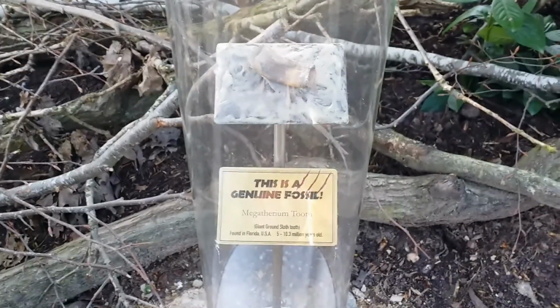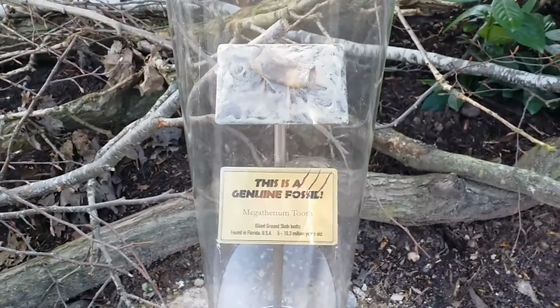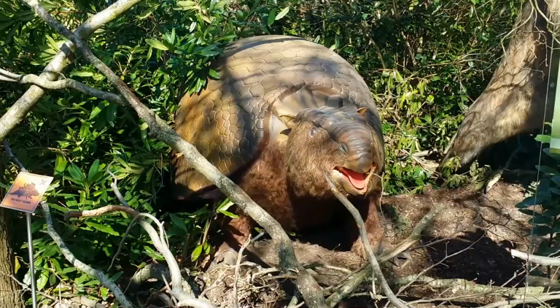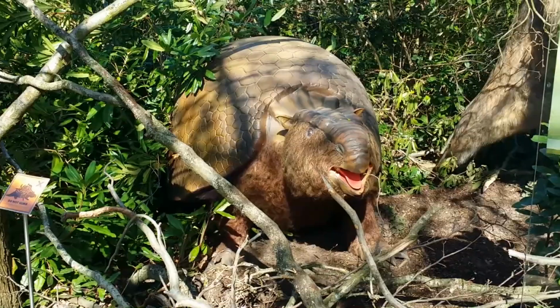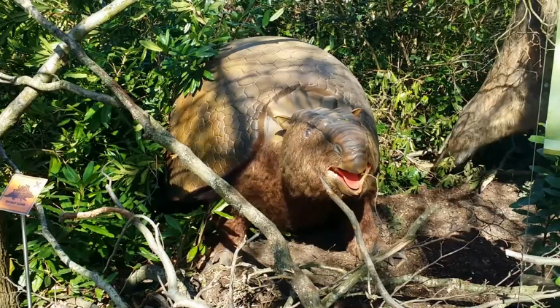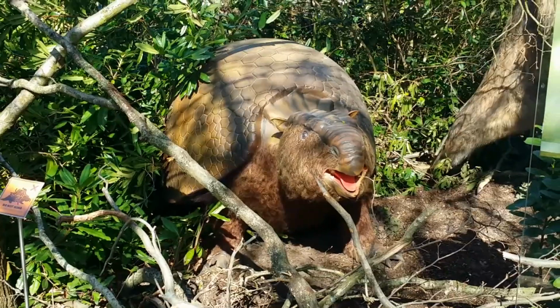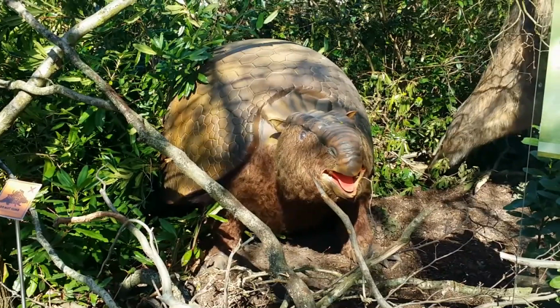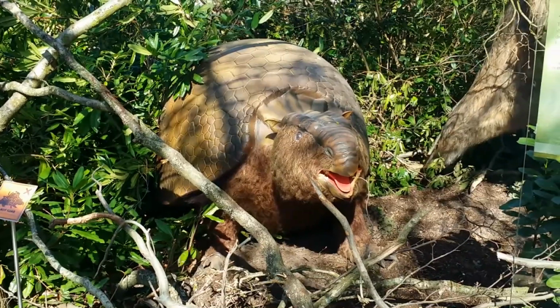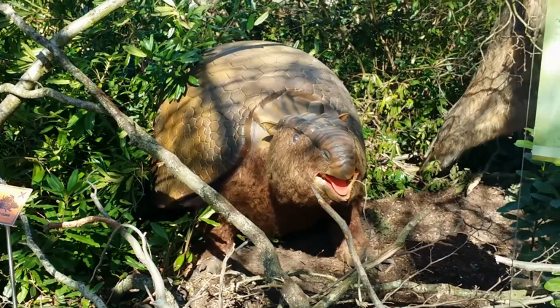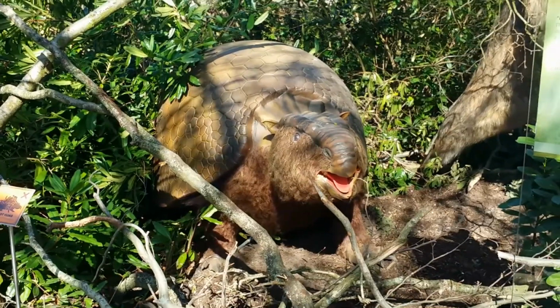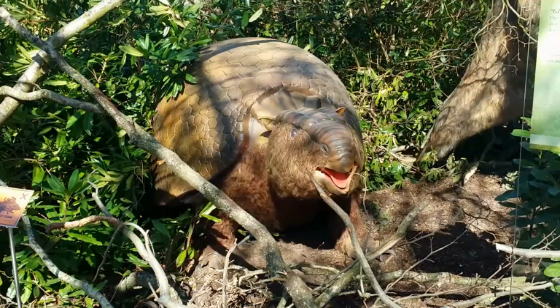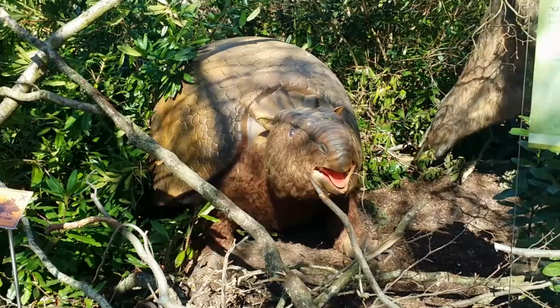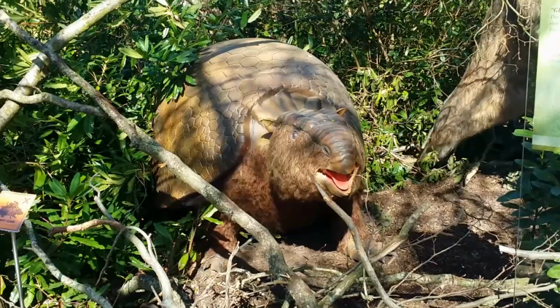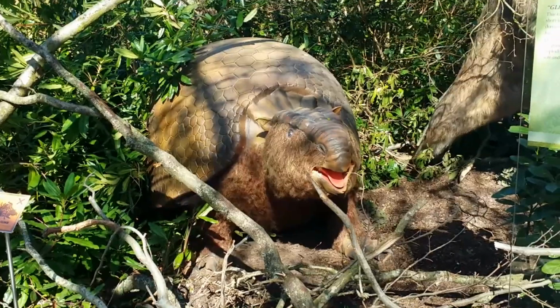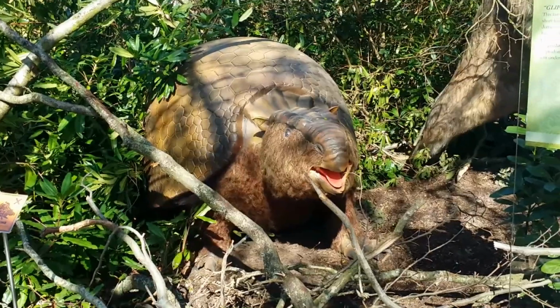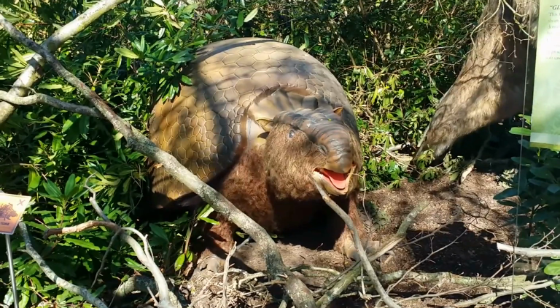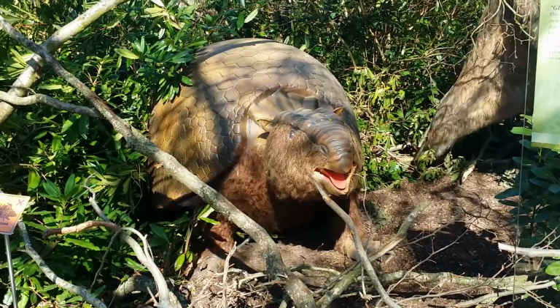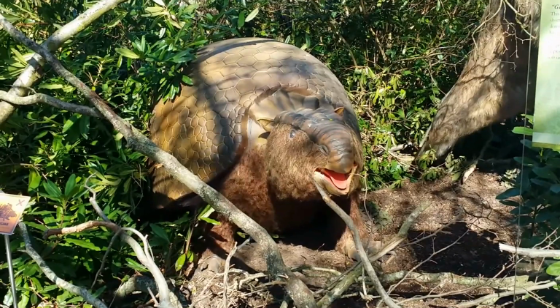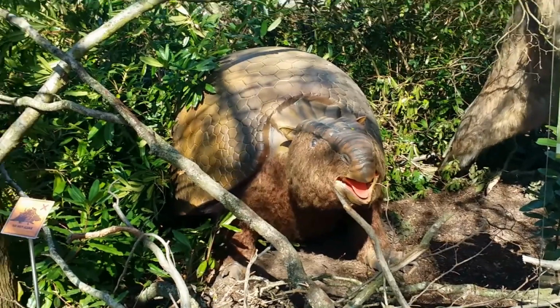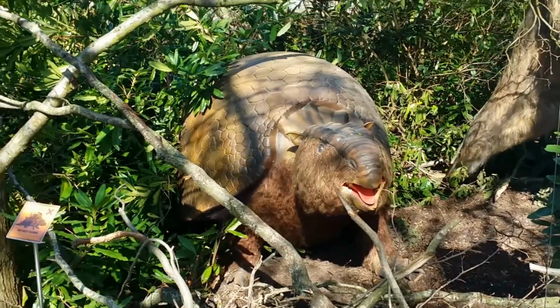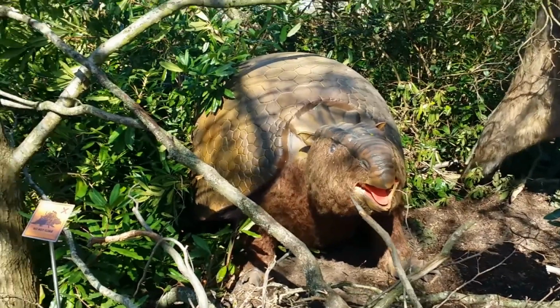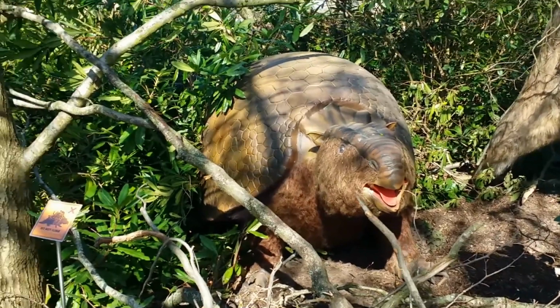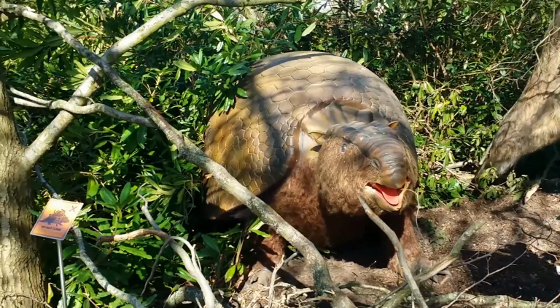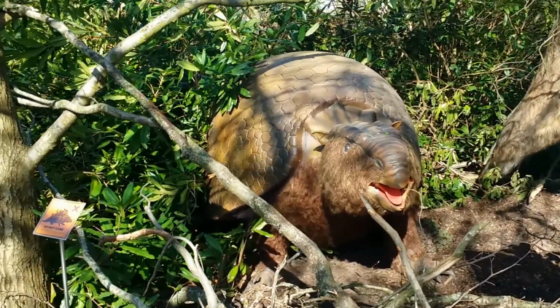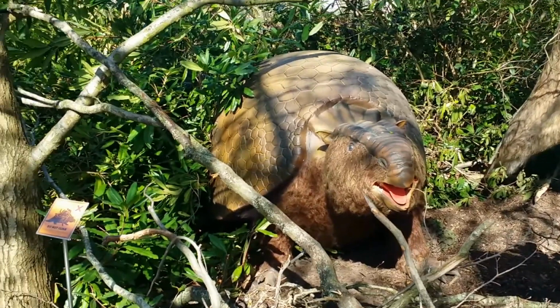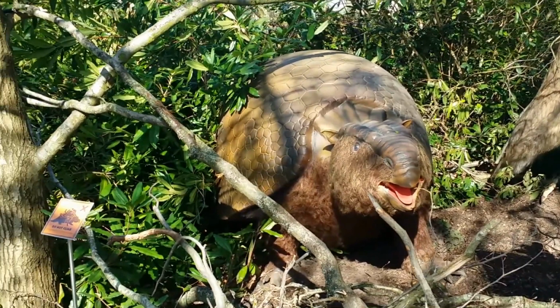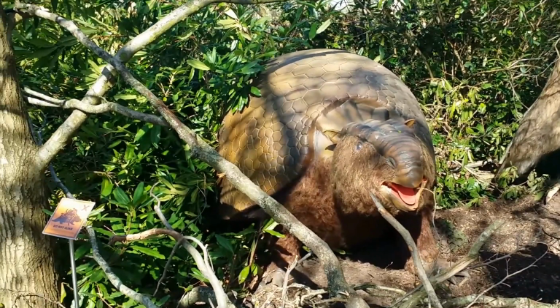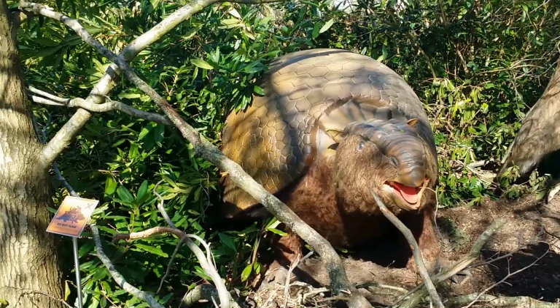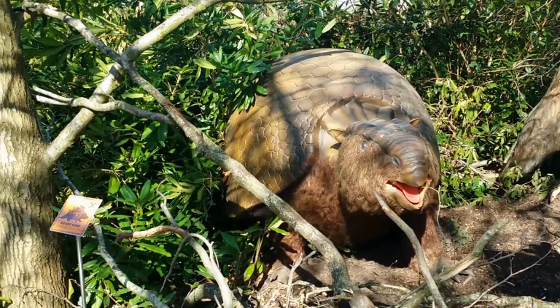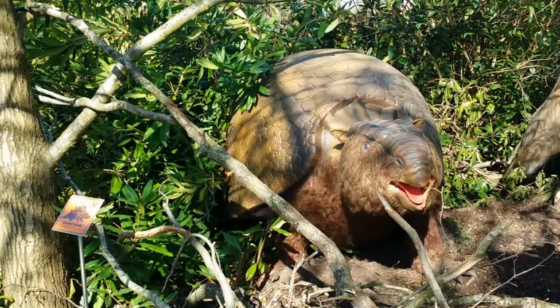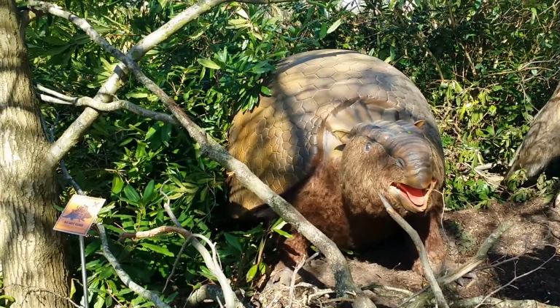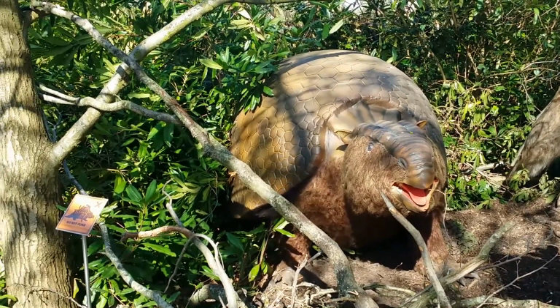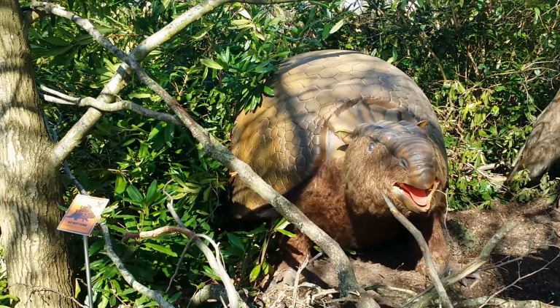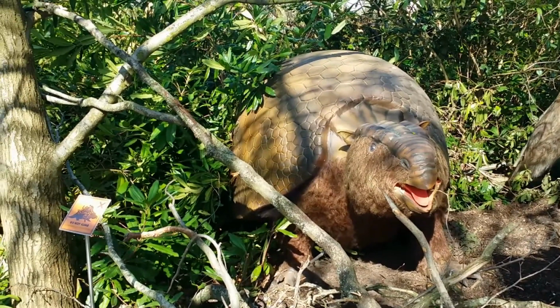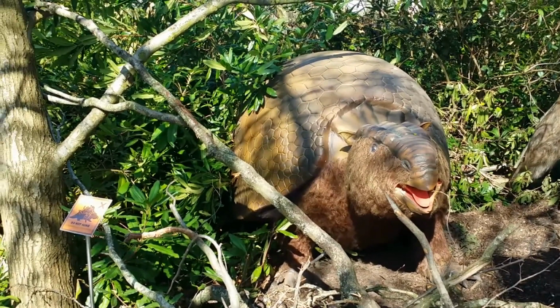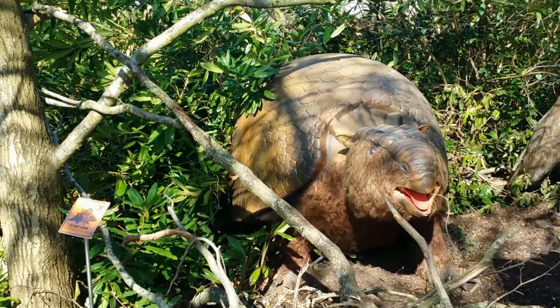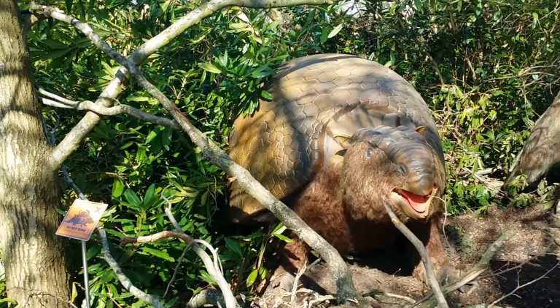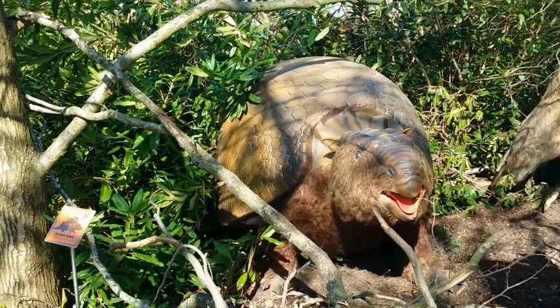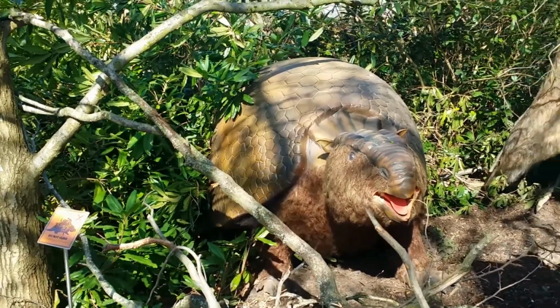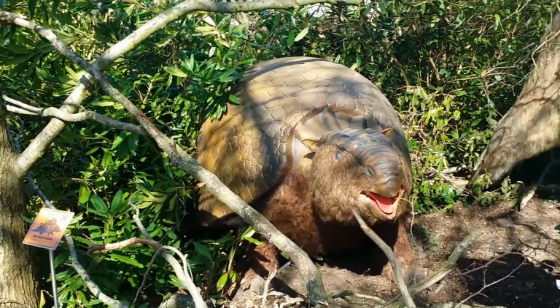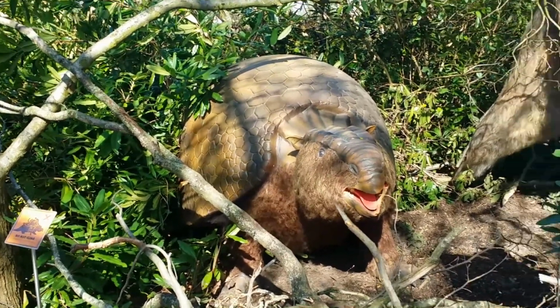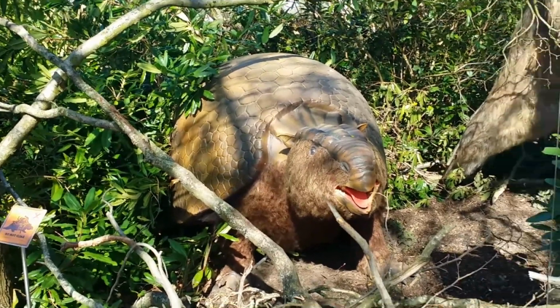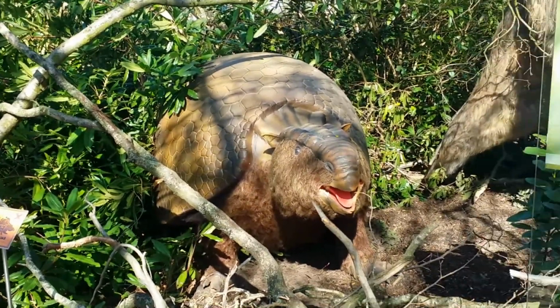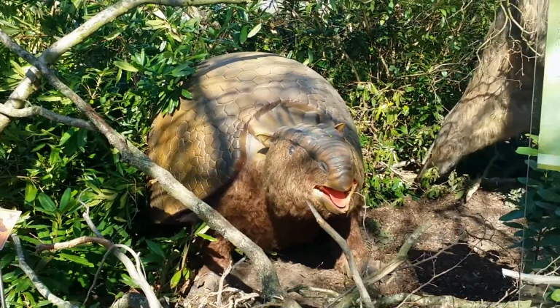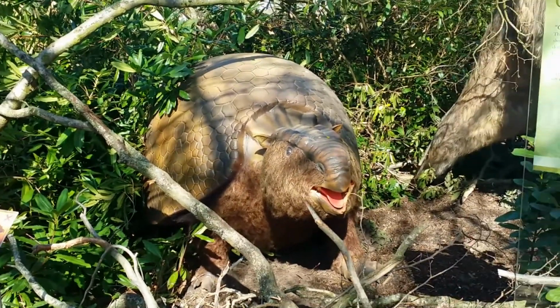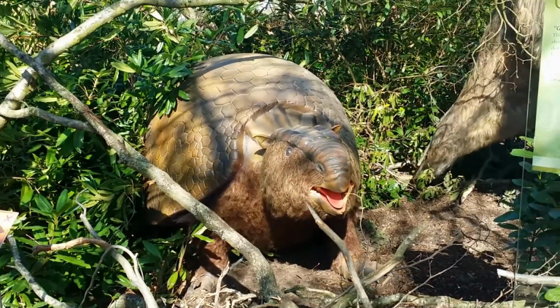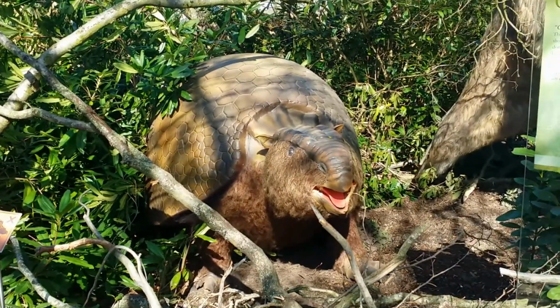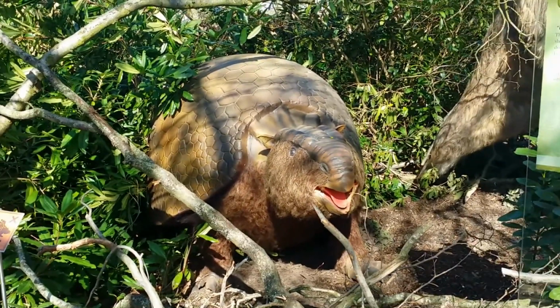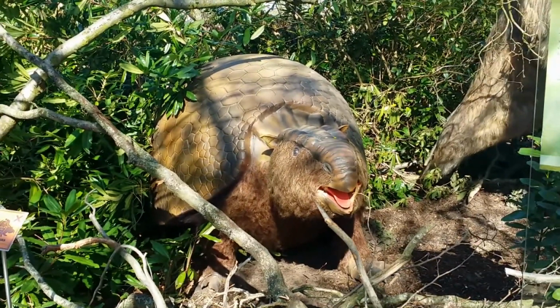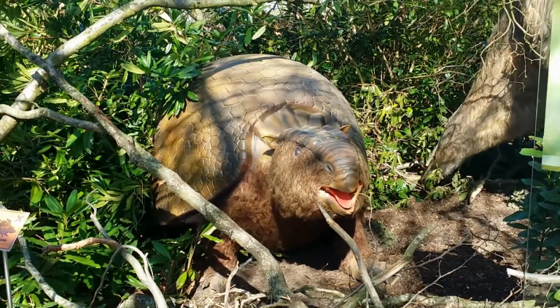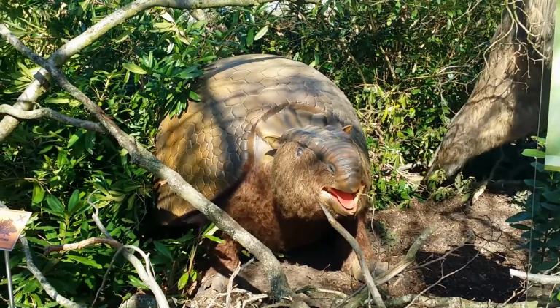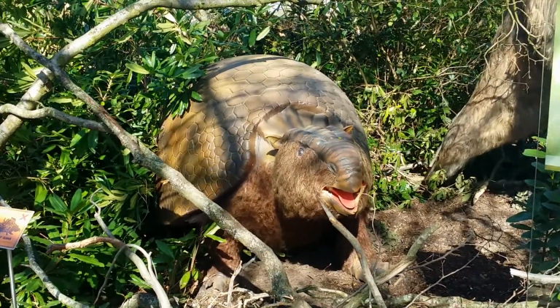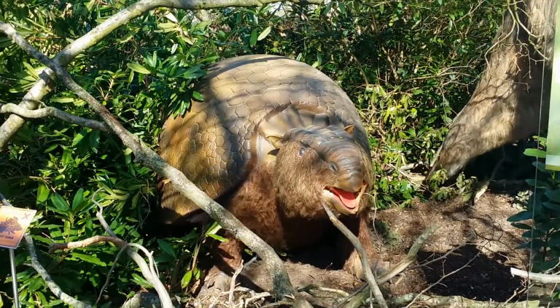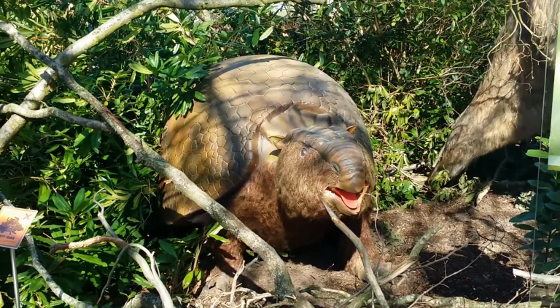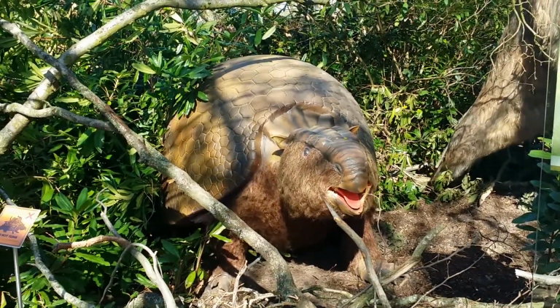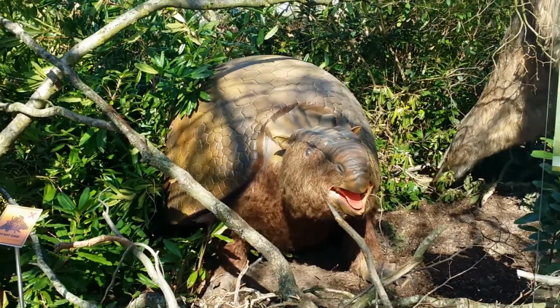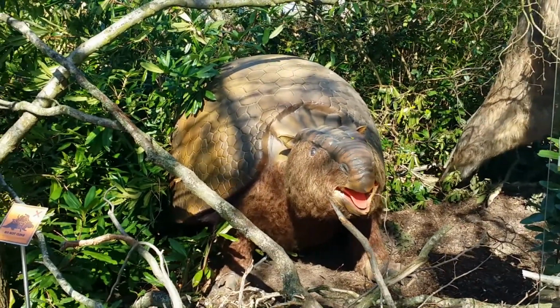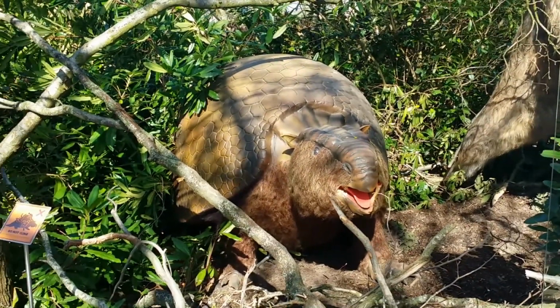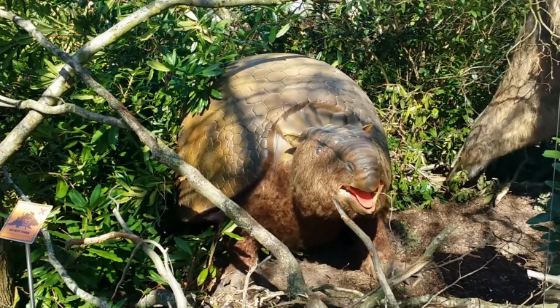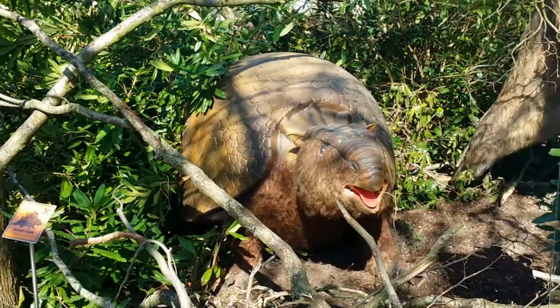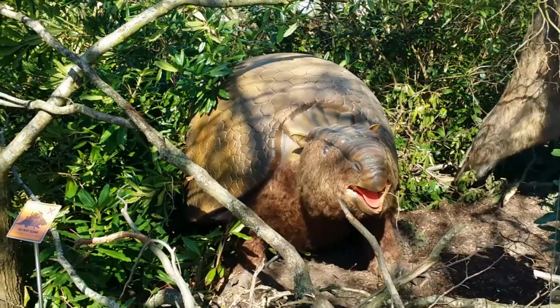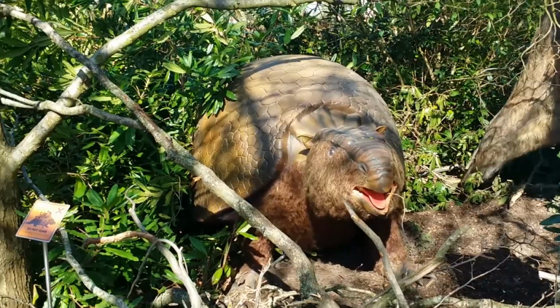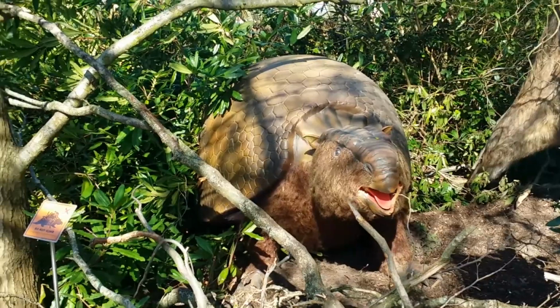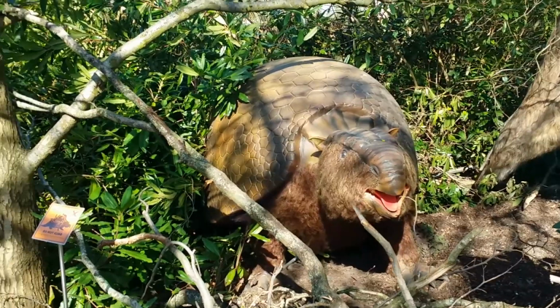And that's a glyptodon. Has she got a name? She's called Button. She's cute as!